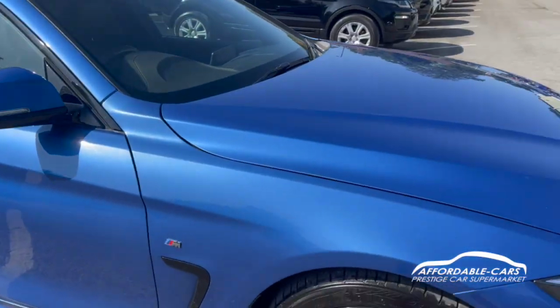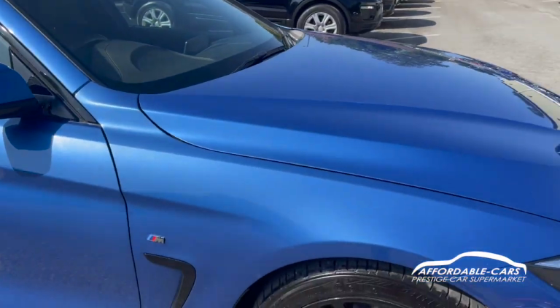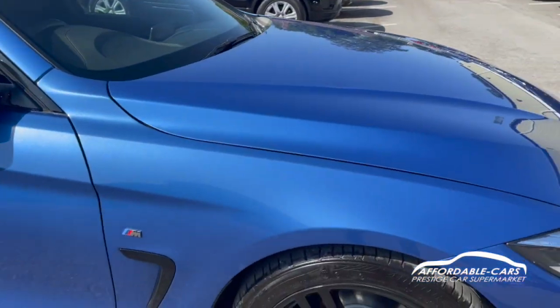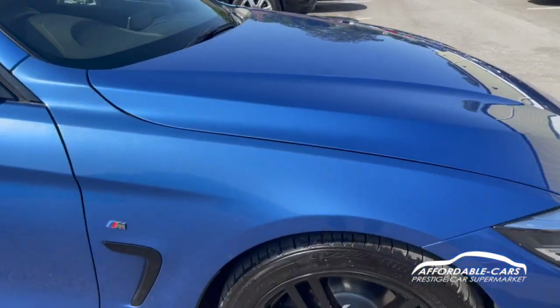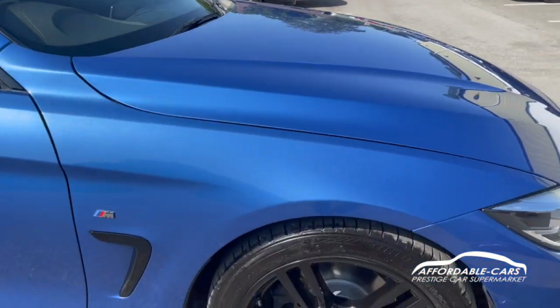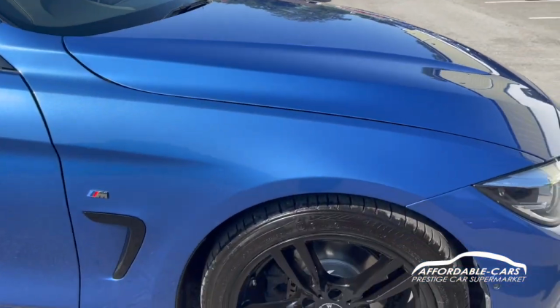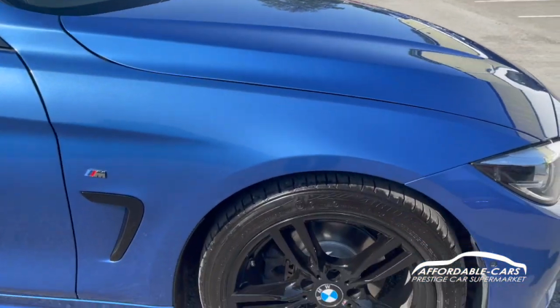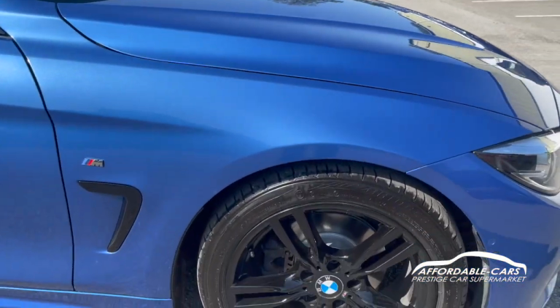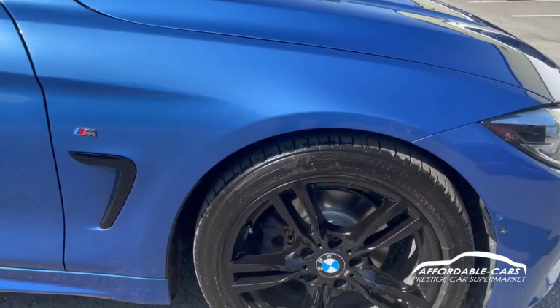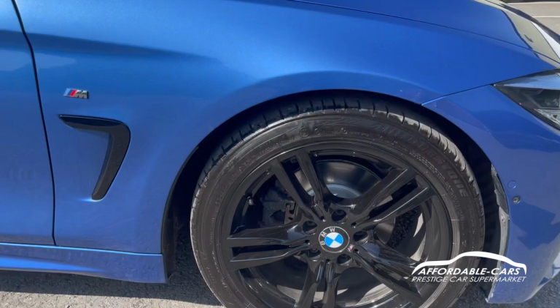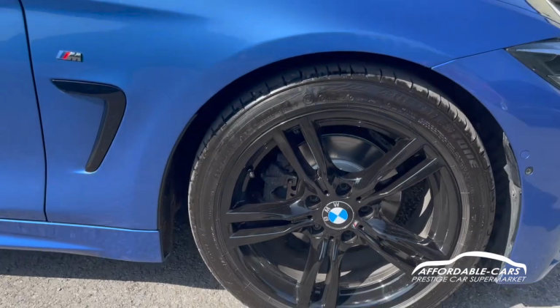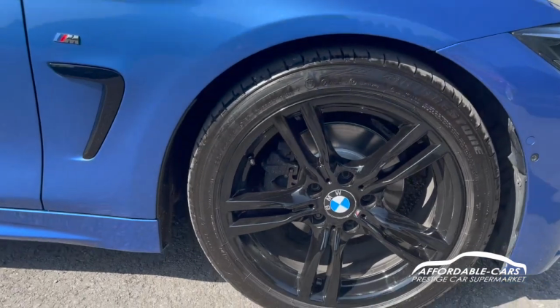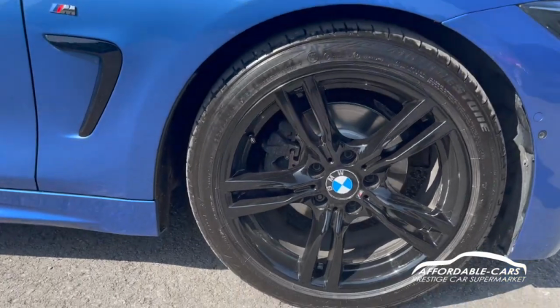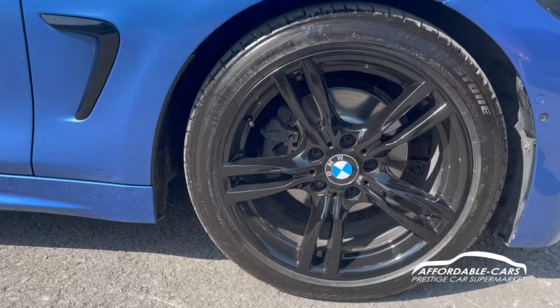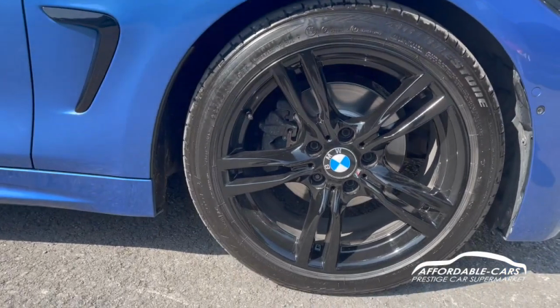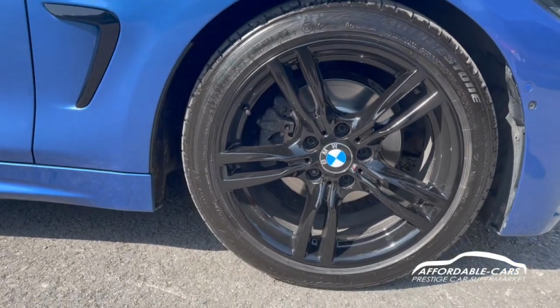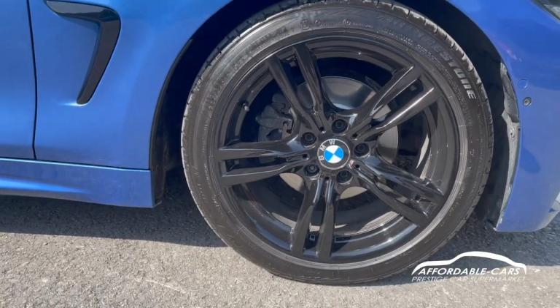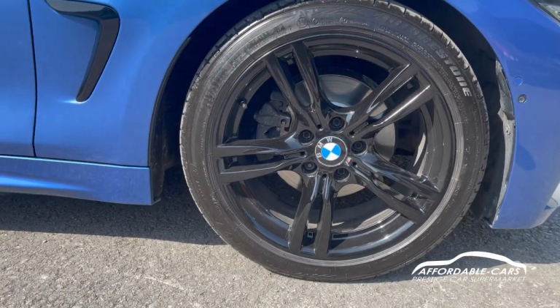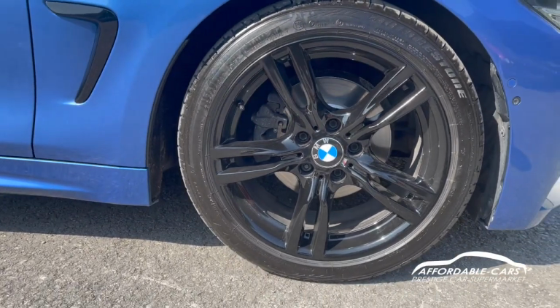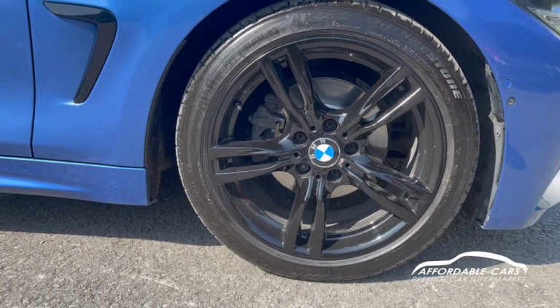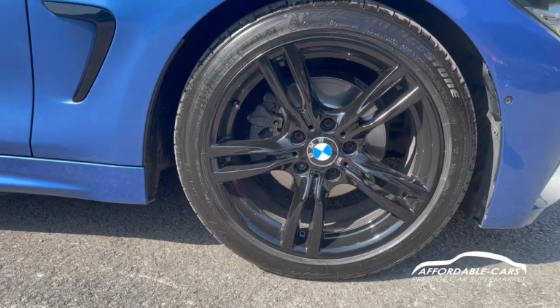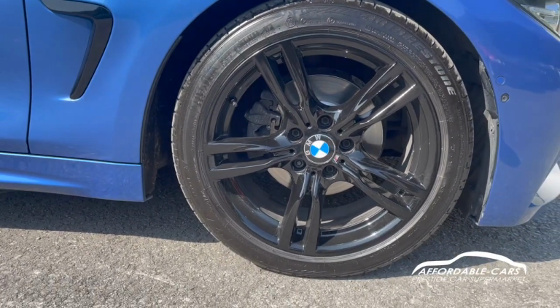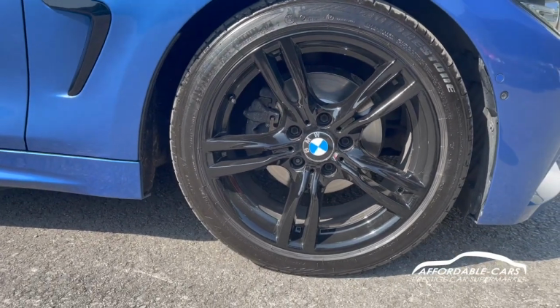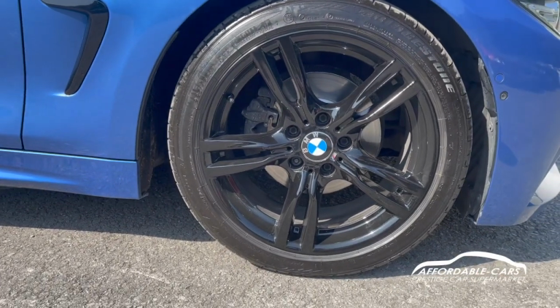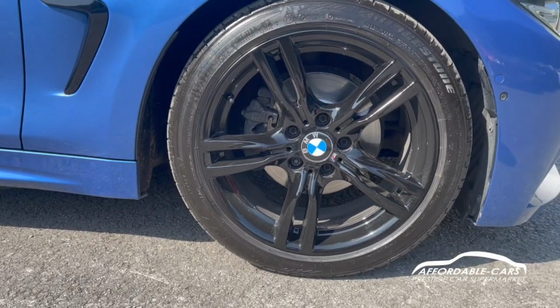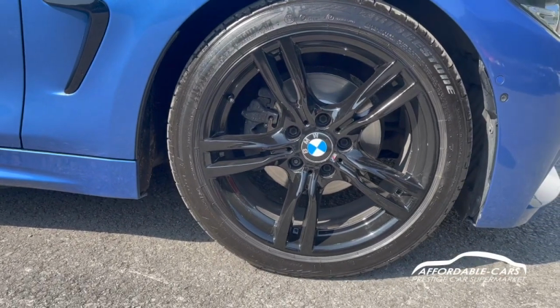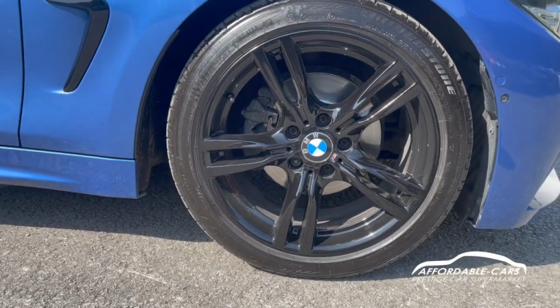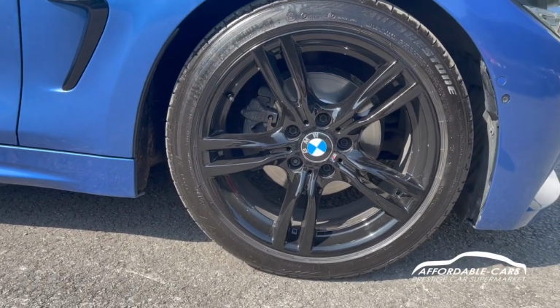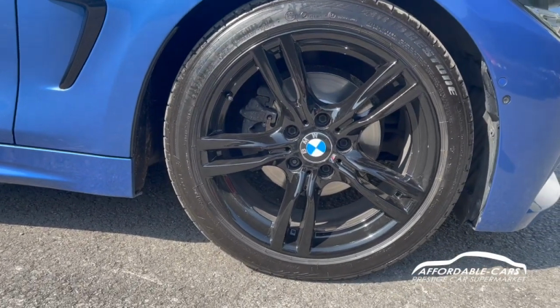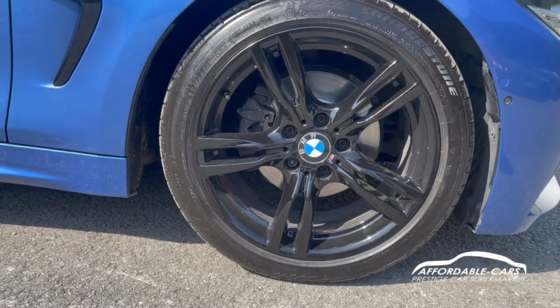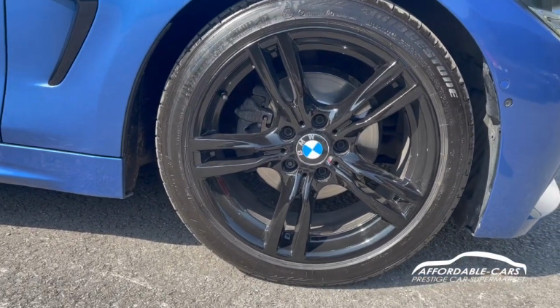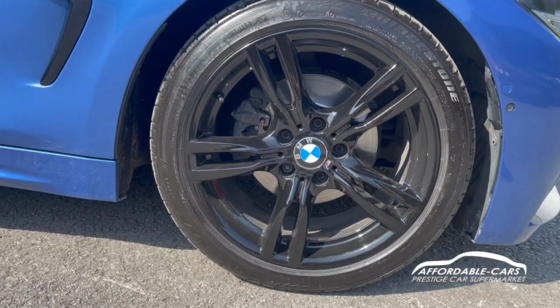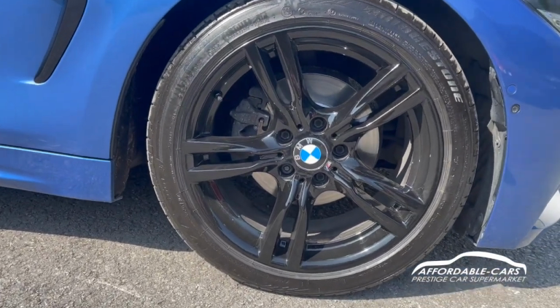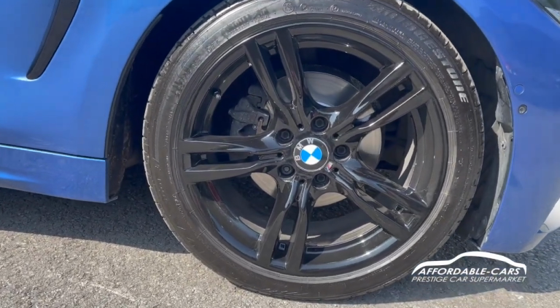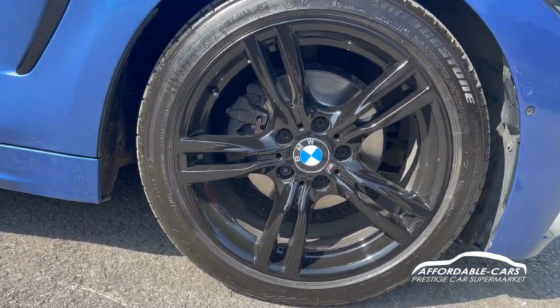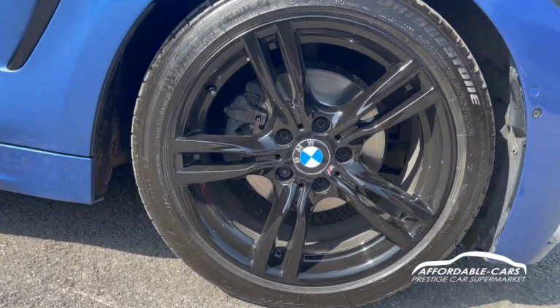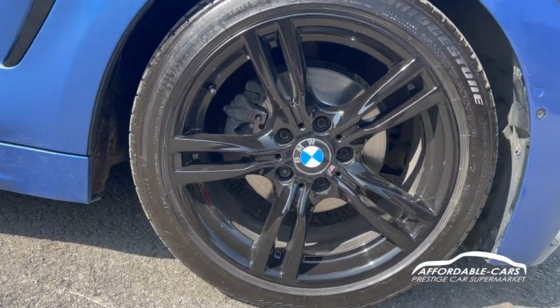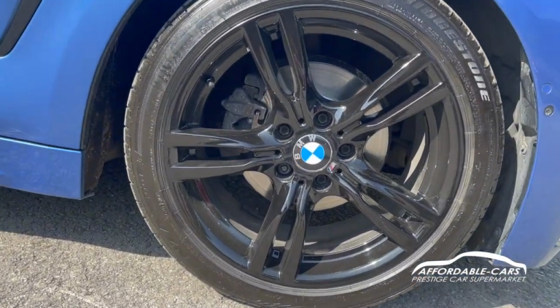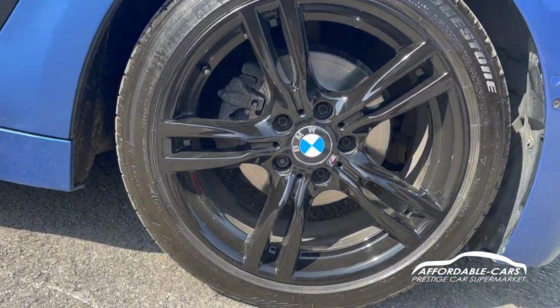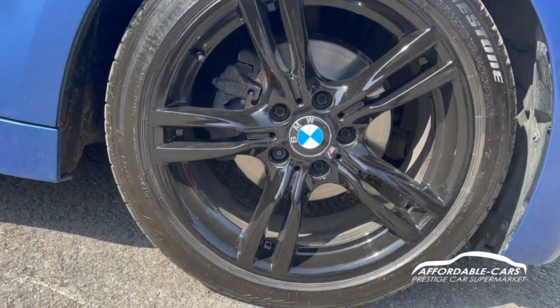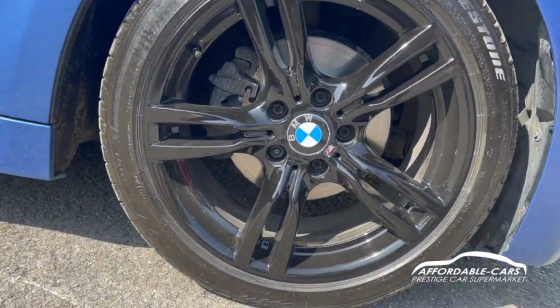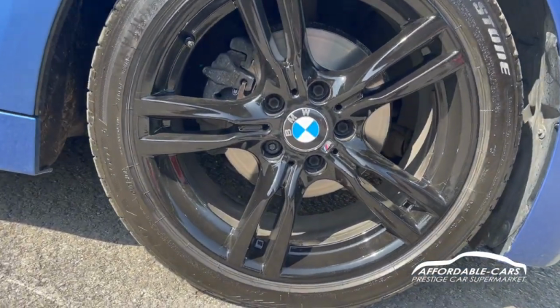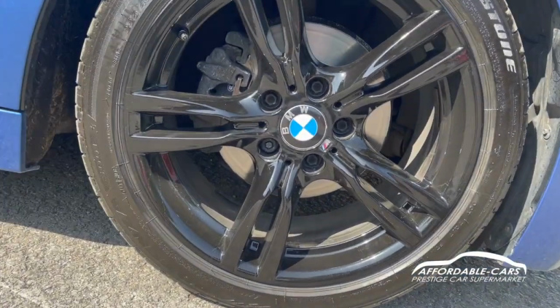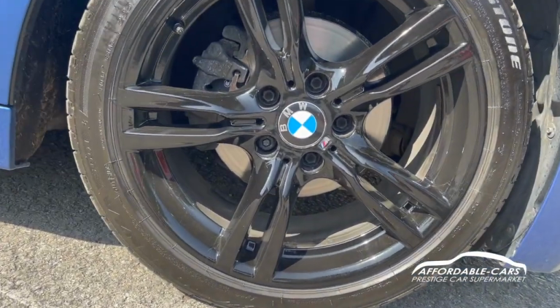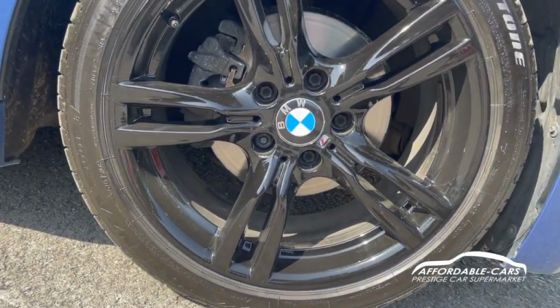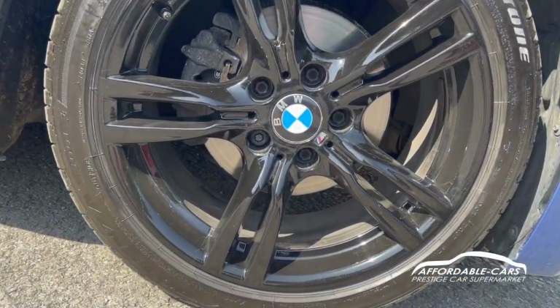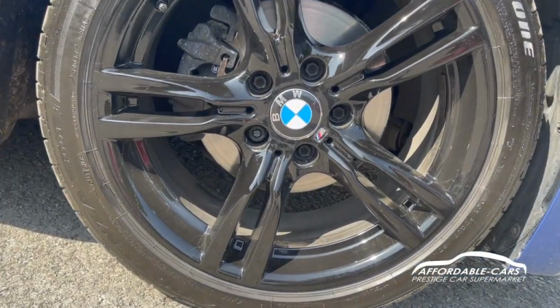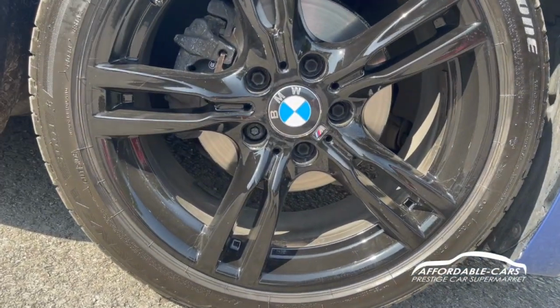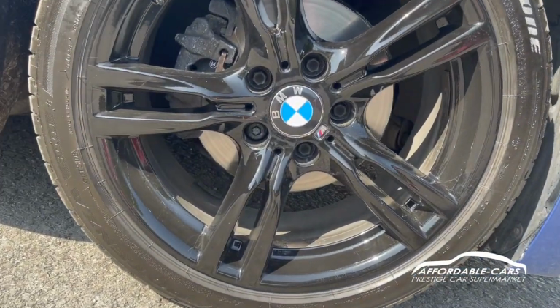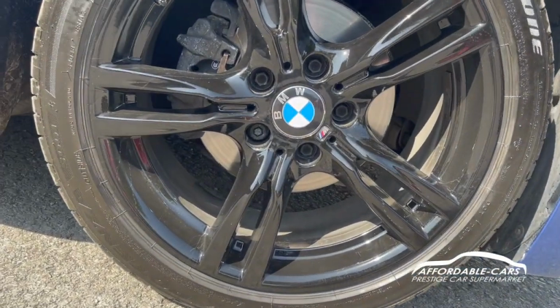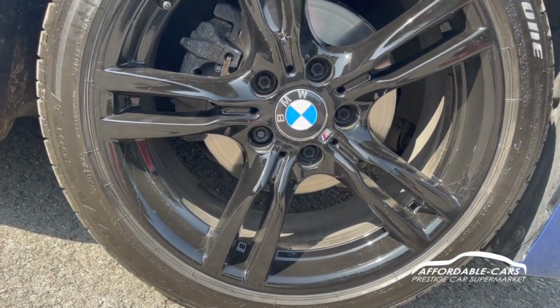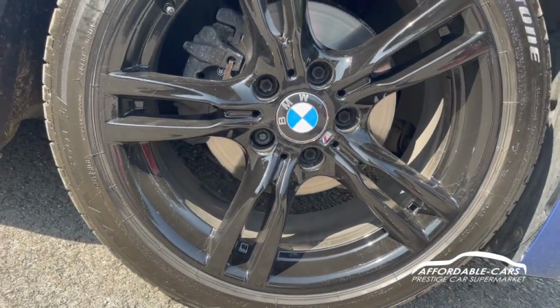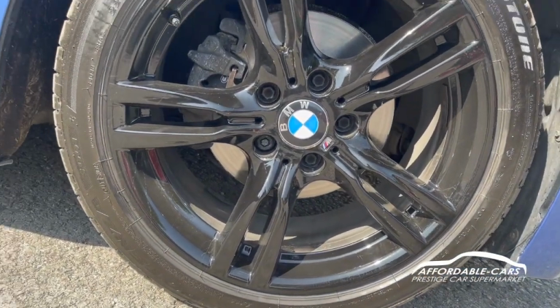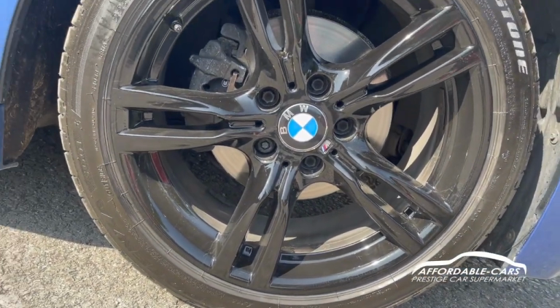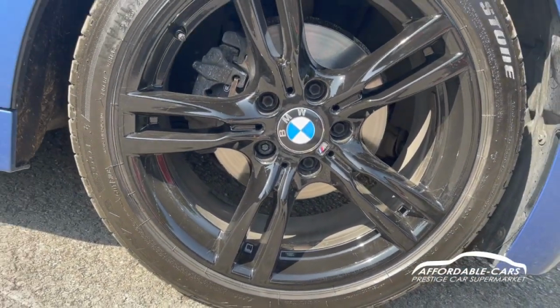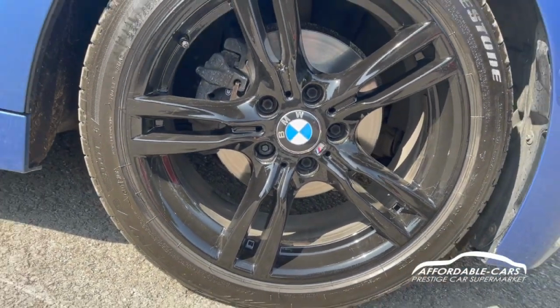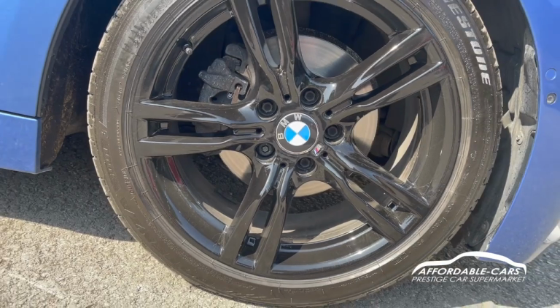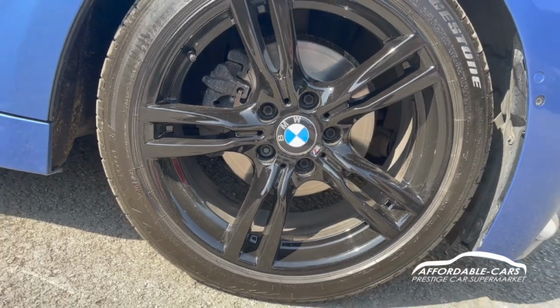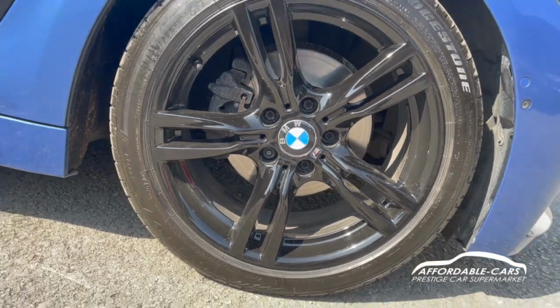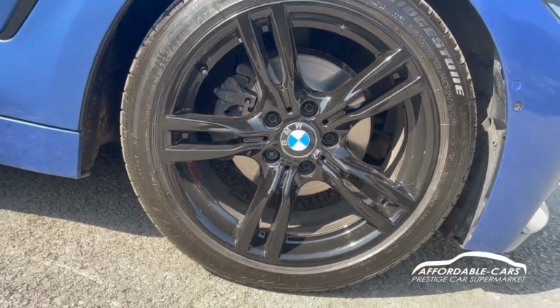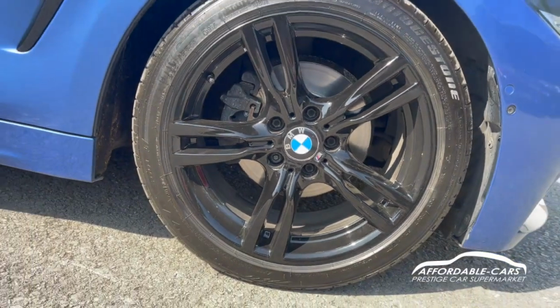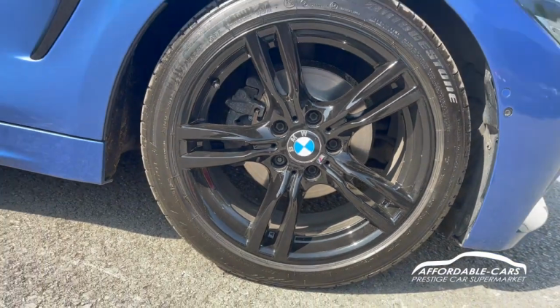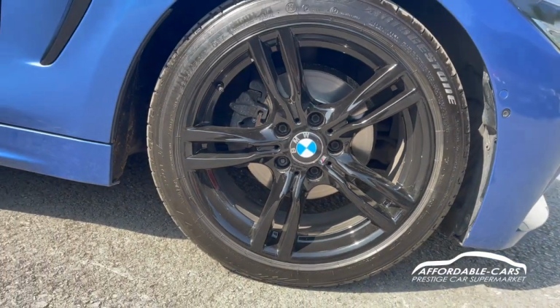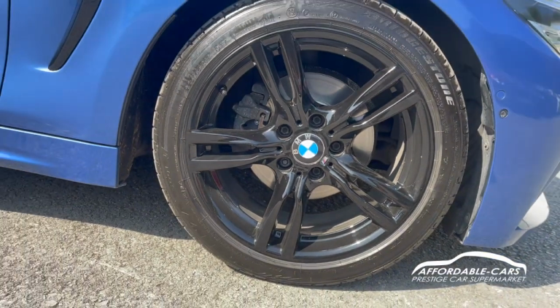If we go down to the alloys, you can see the 18H M Sport twin-spoke alloys finished in black. You've got a nice M Sport badge on there and two BMW centre casings.